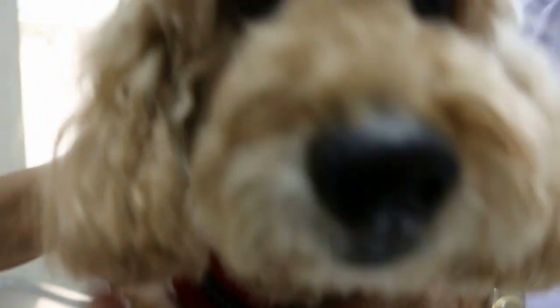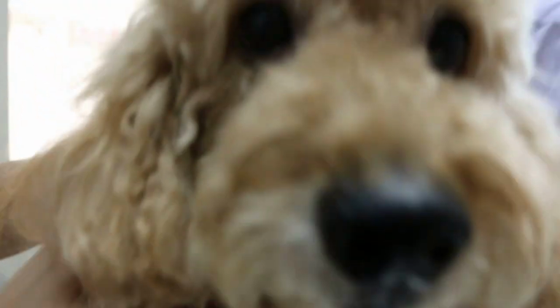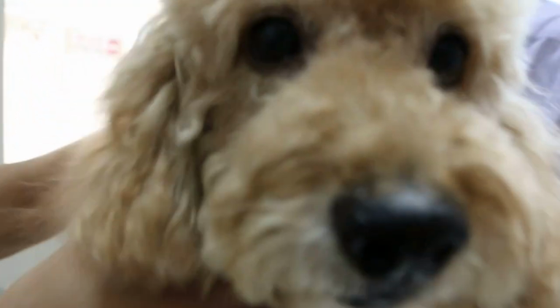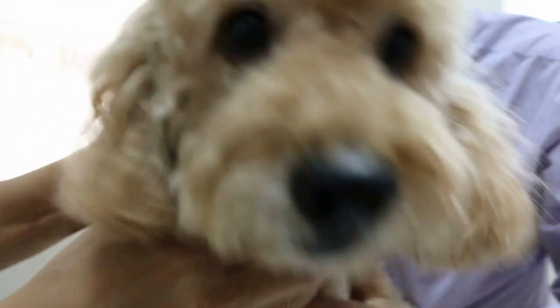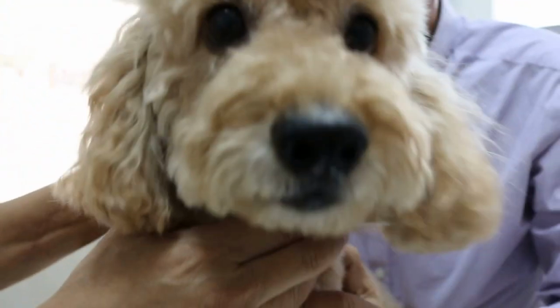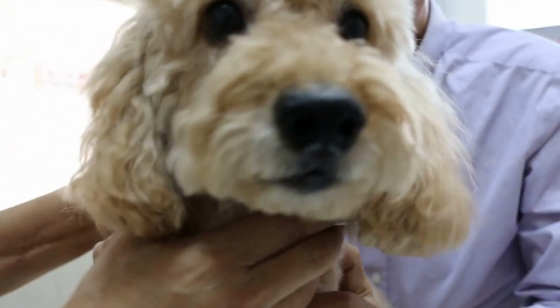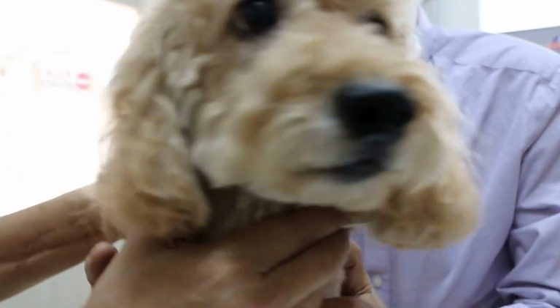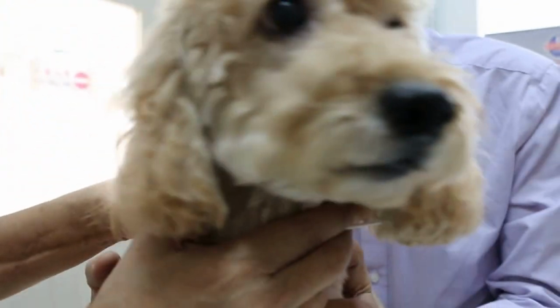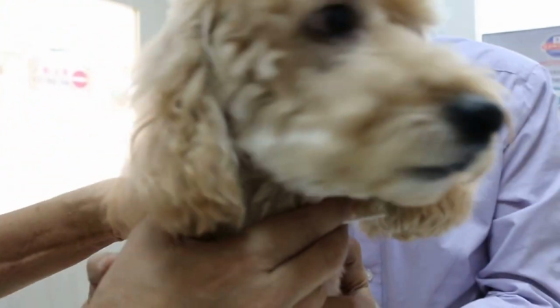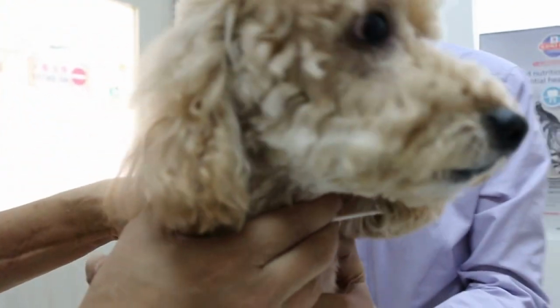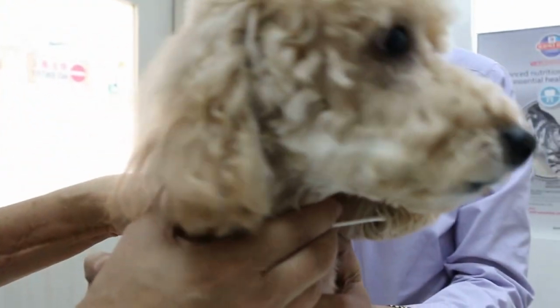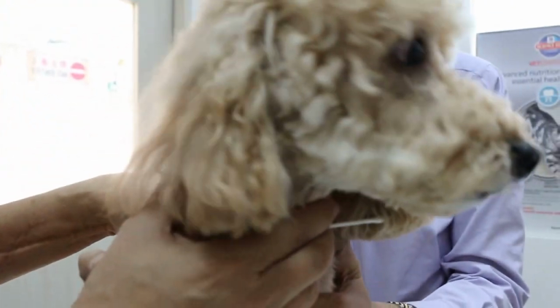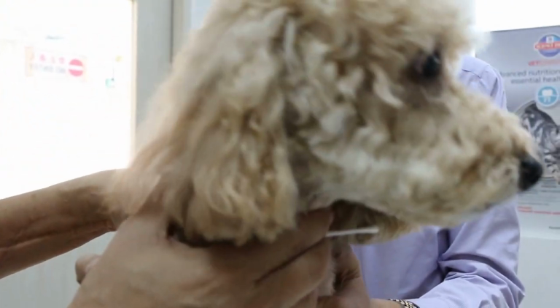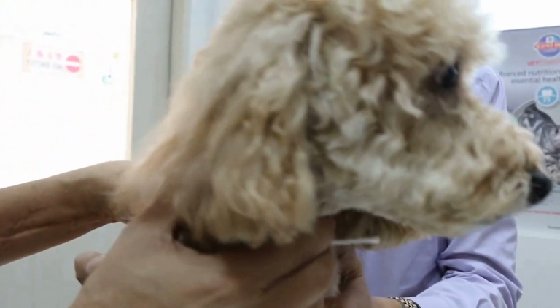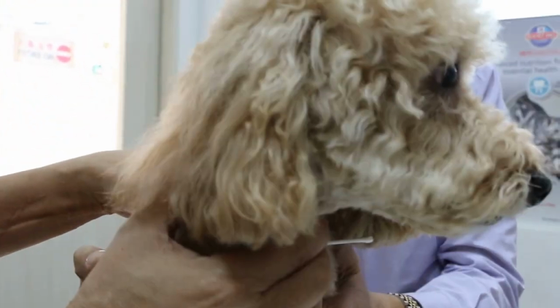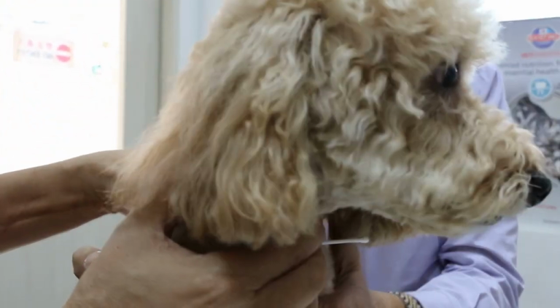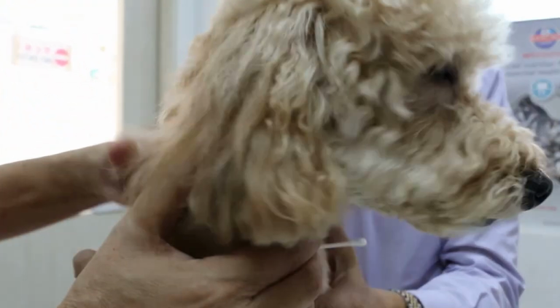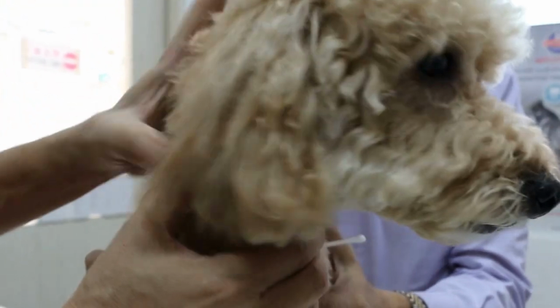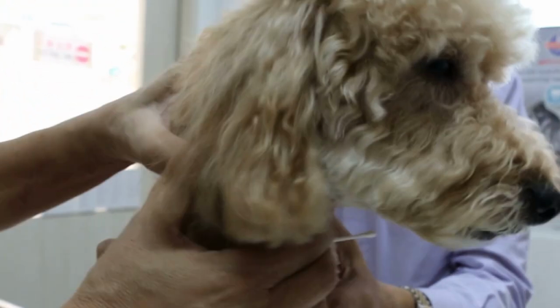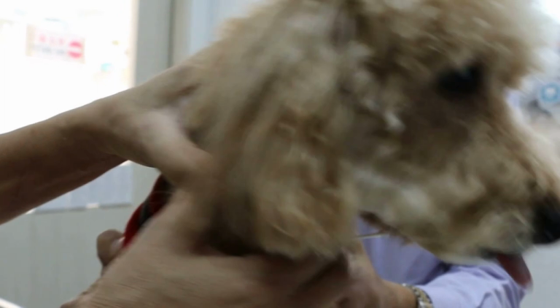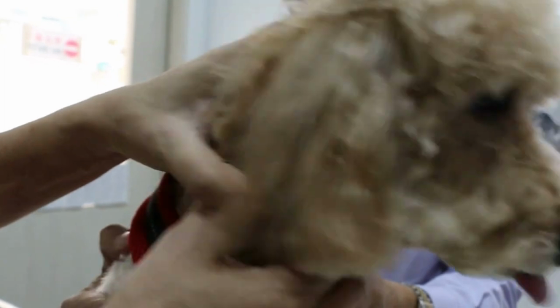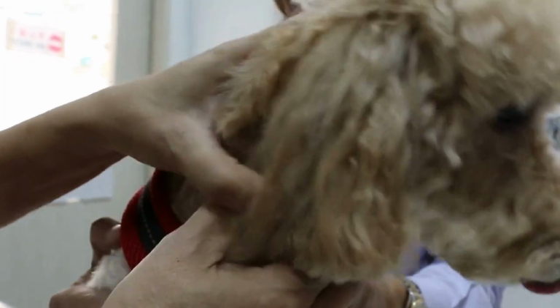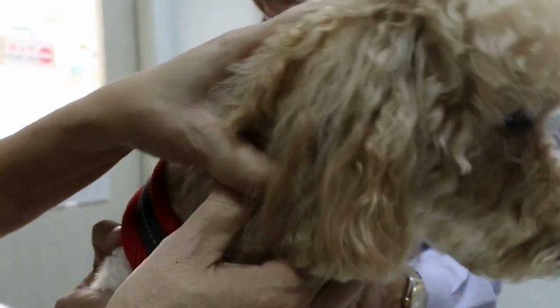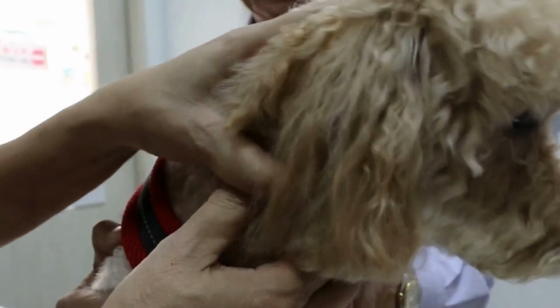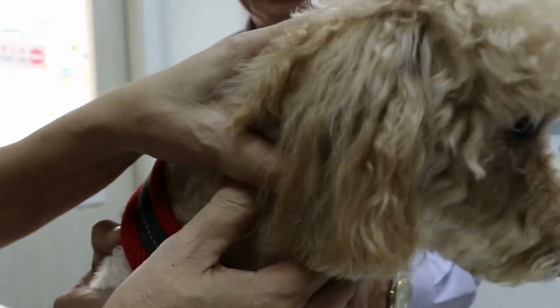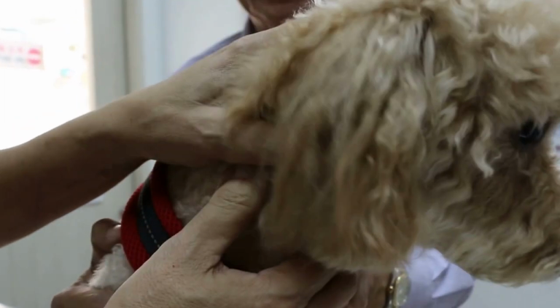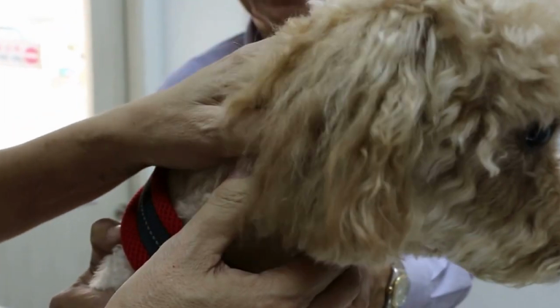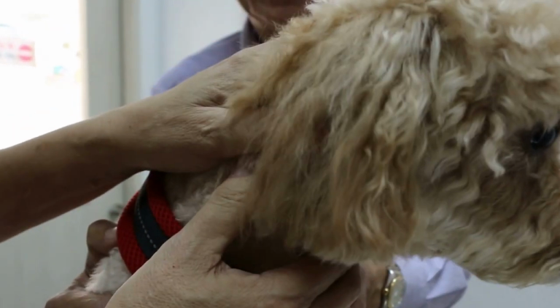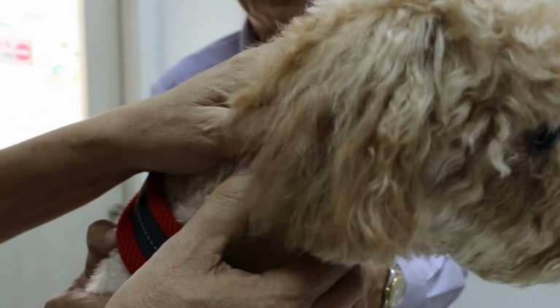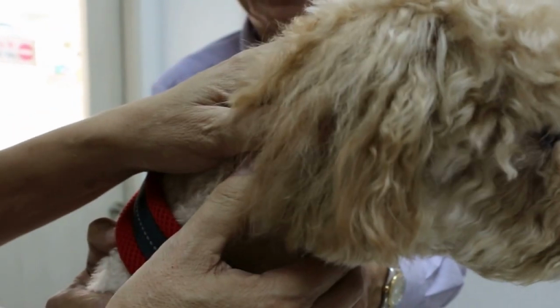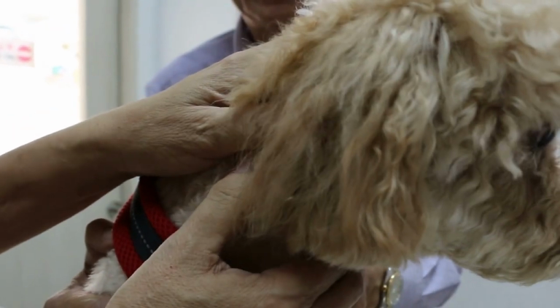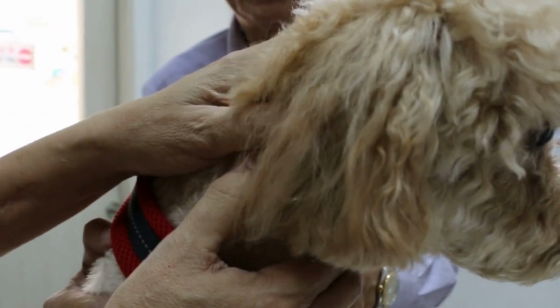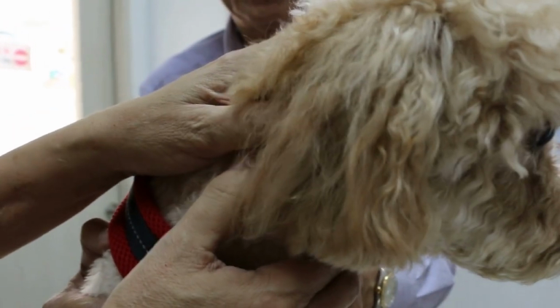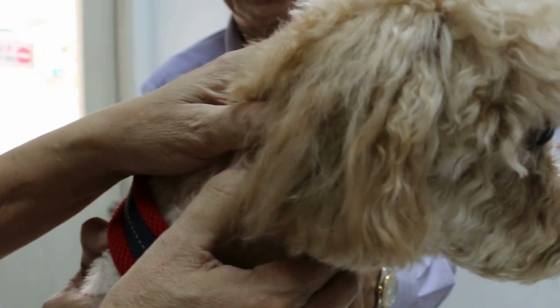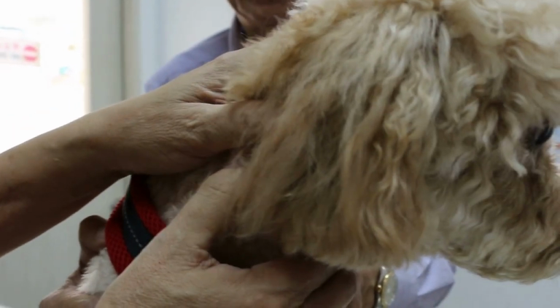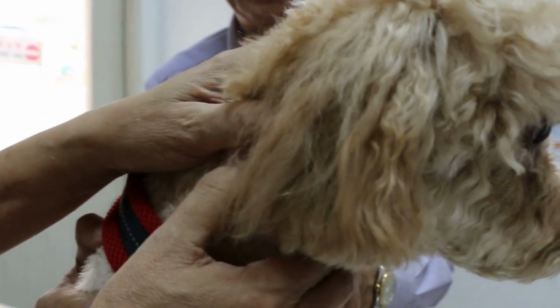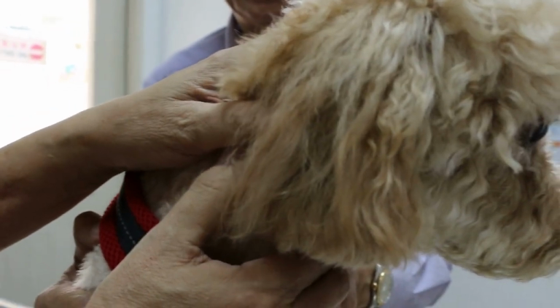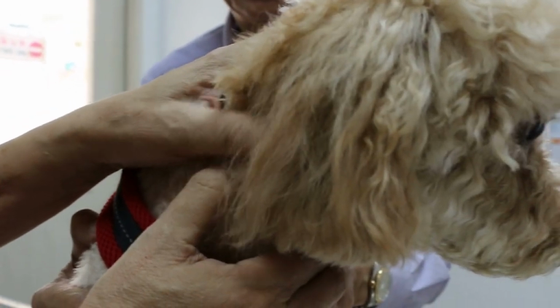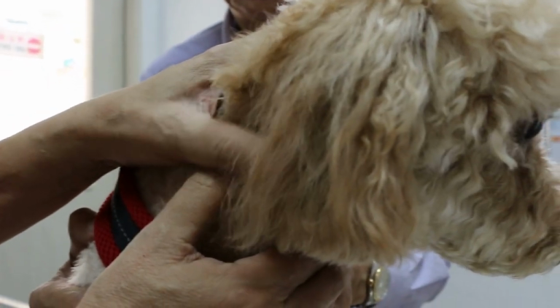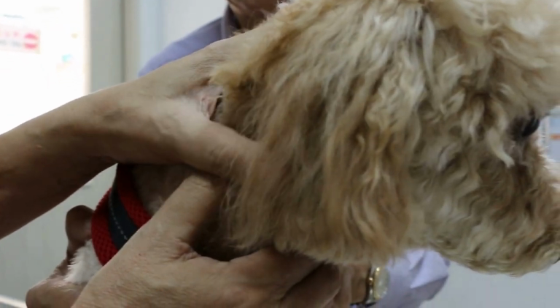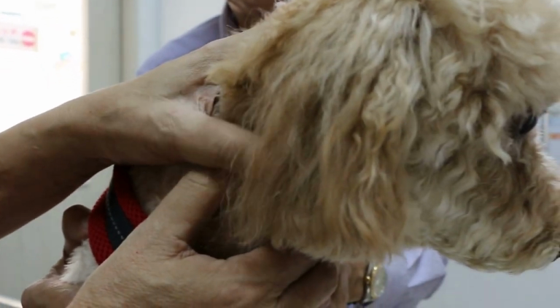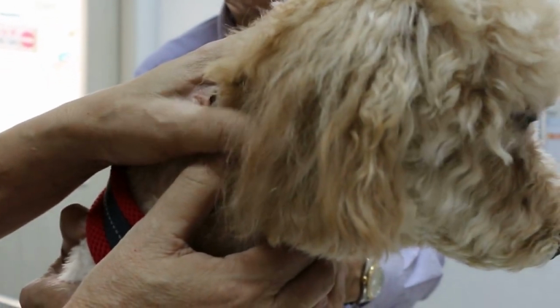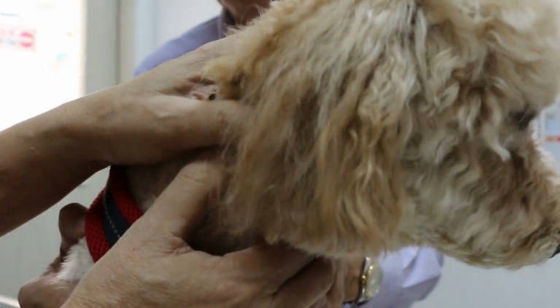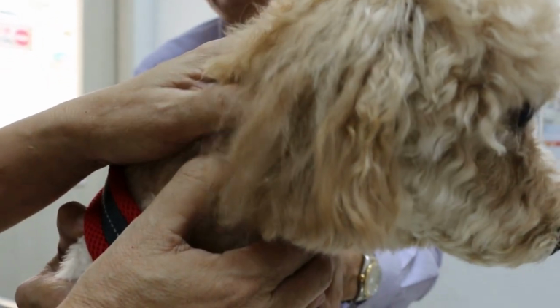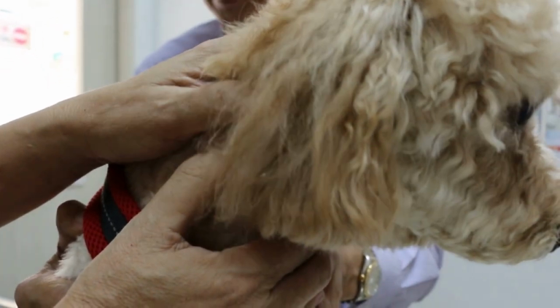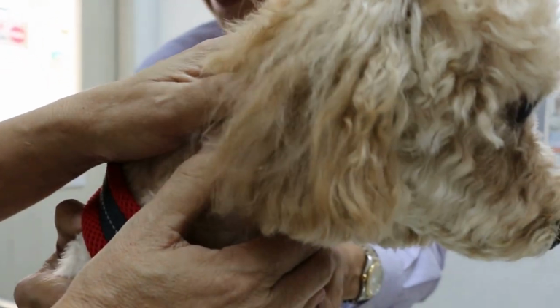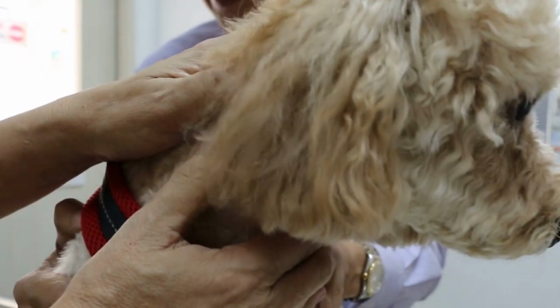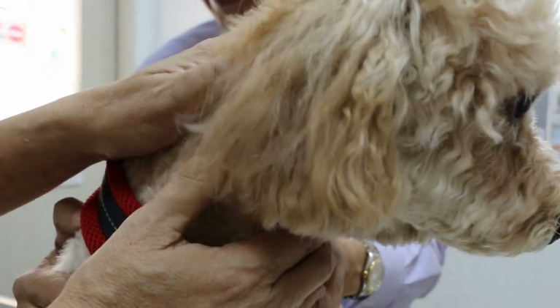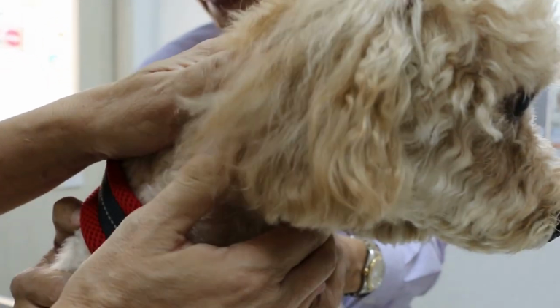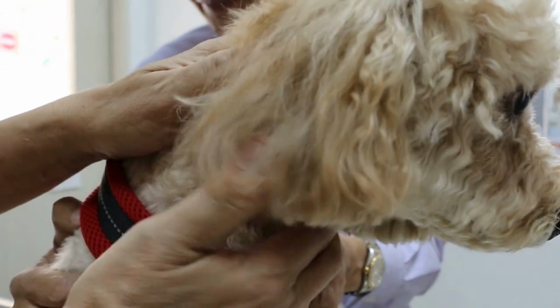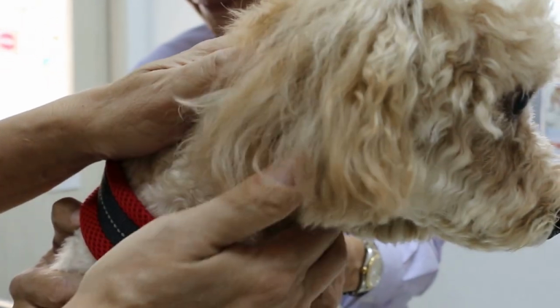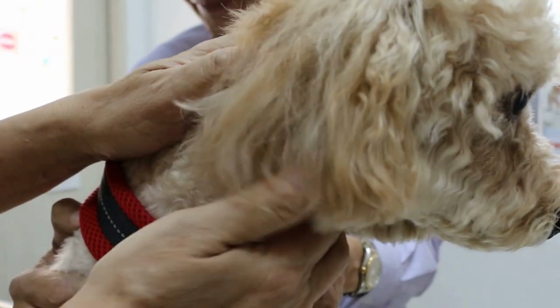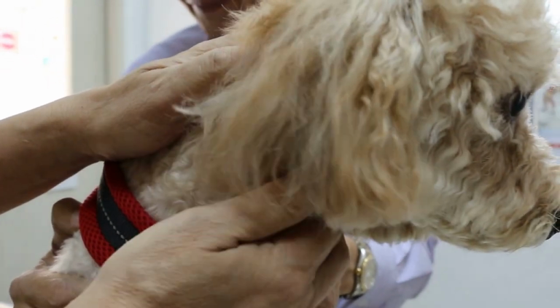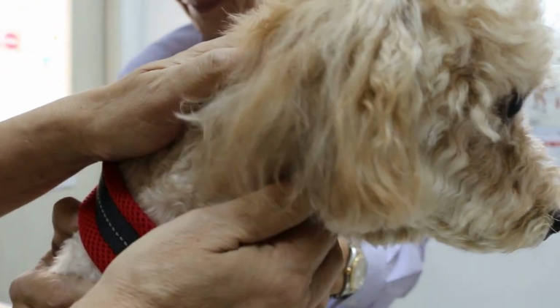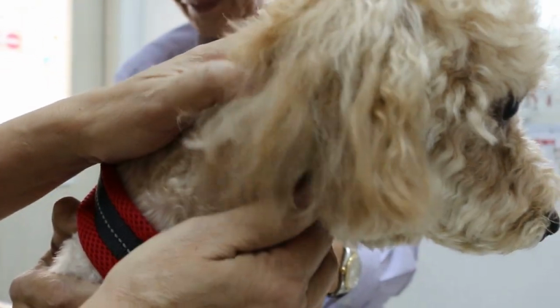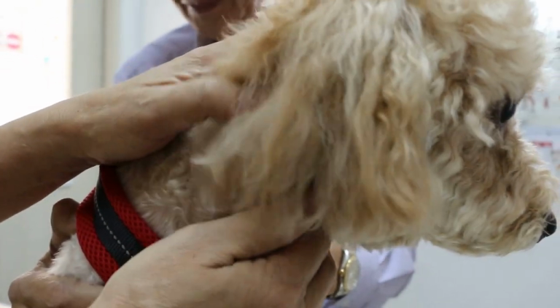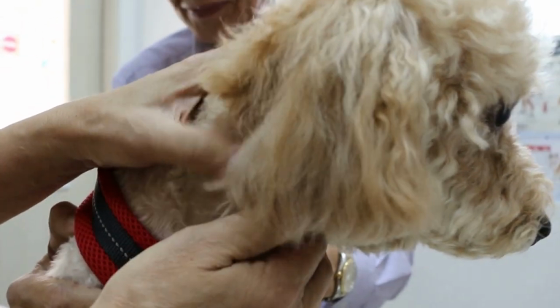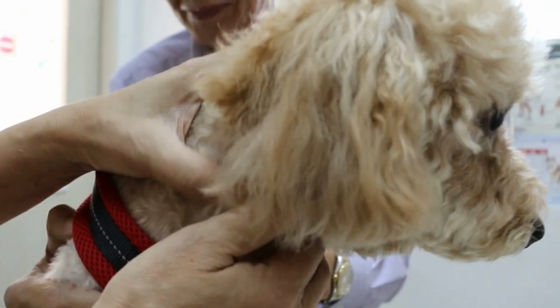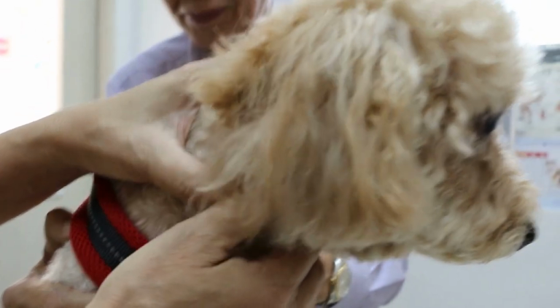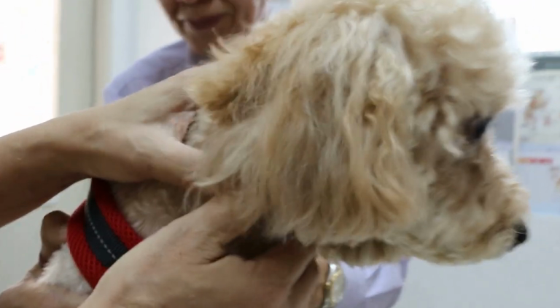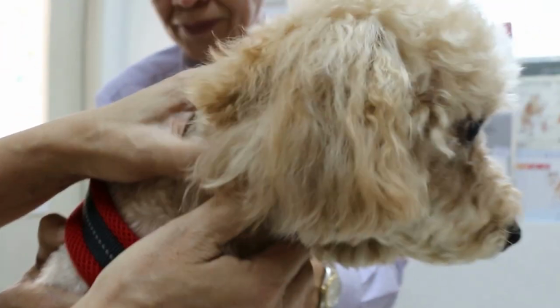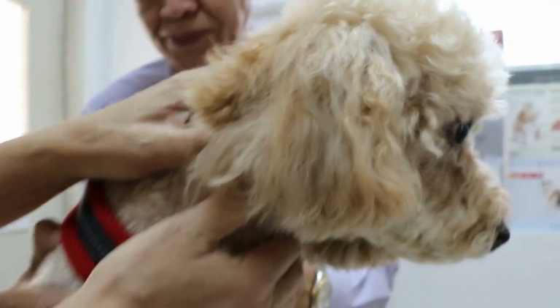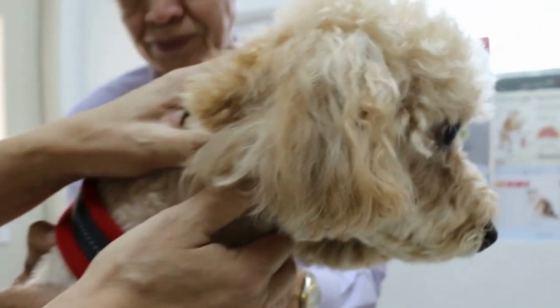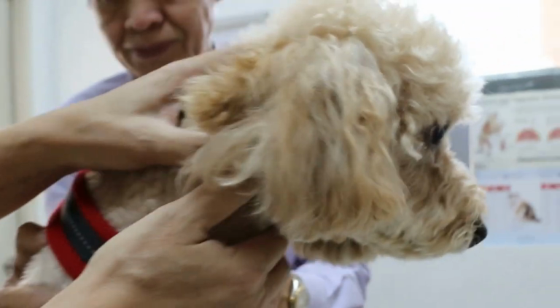January 6, 2016. Male, not neutered, five years old.